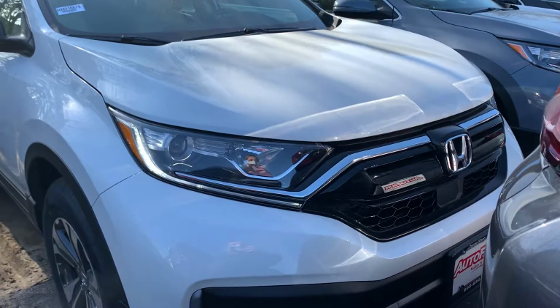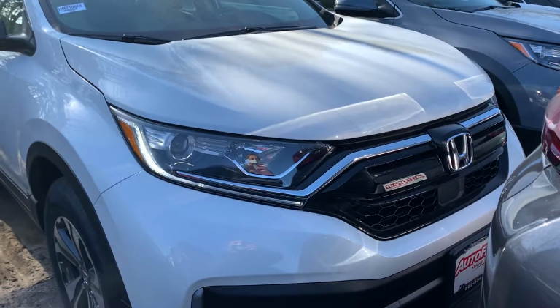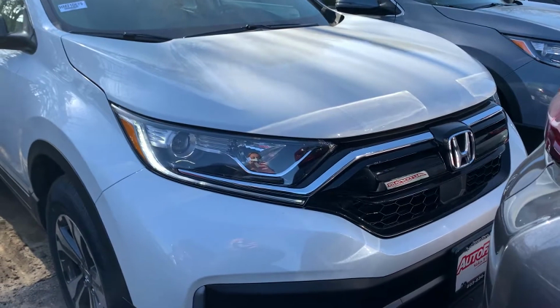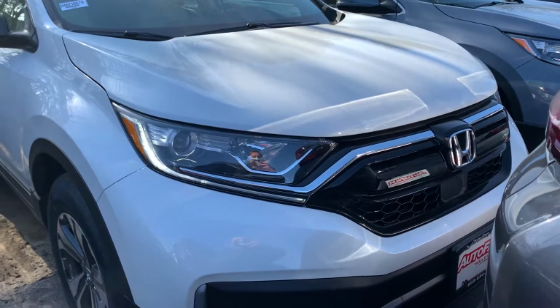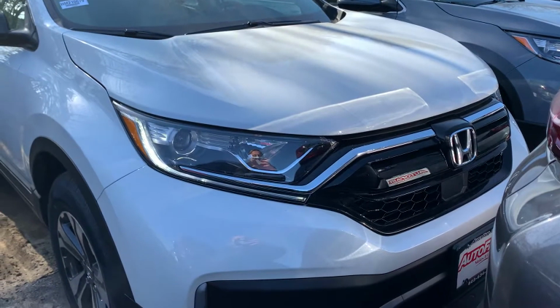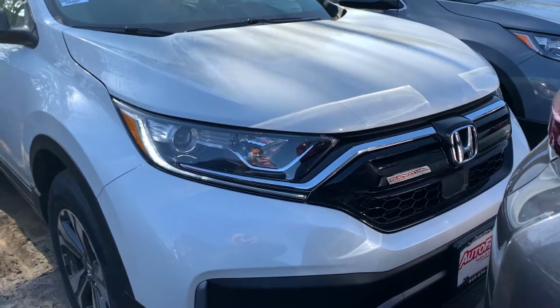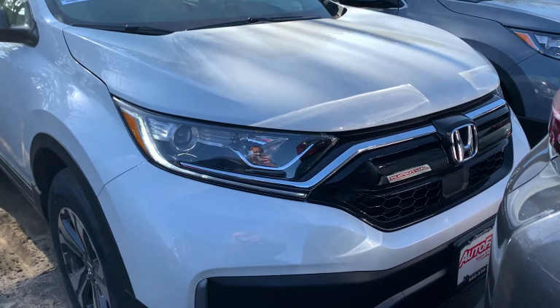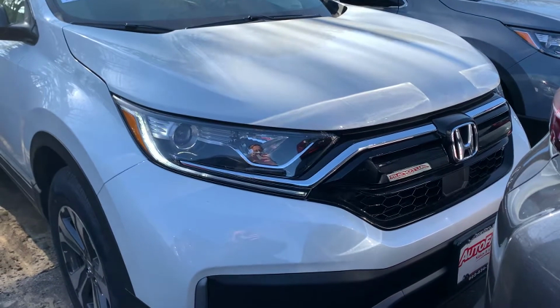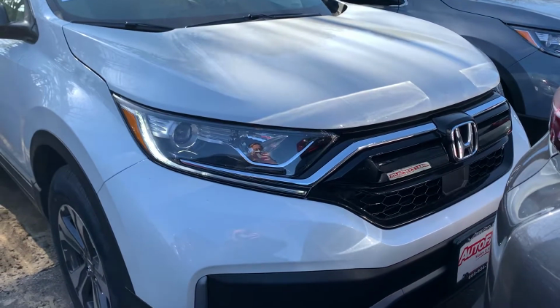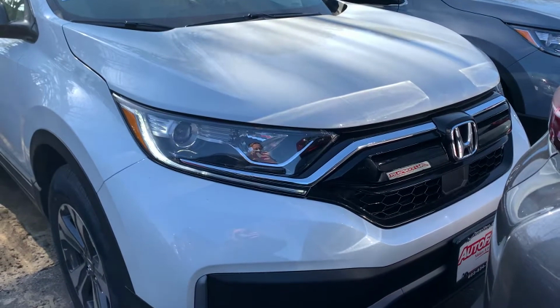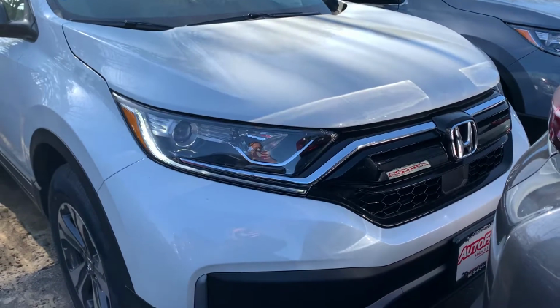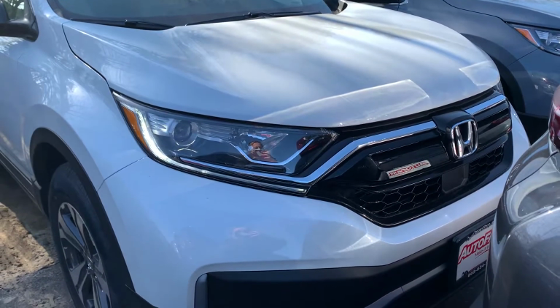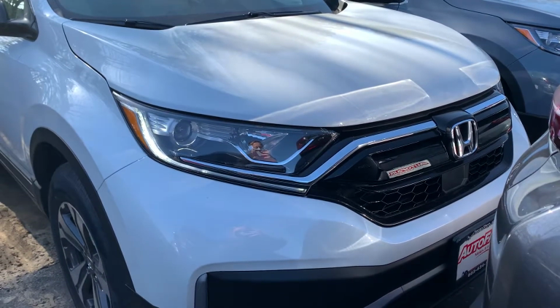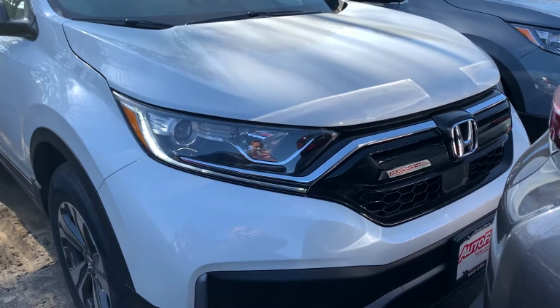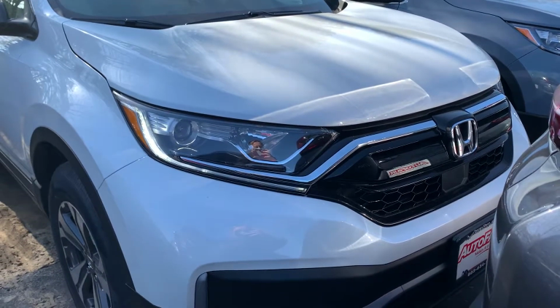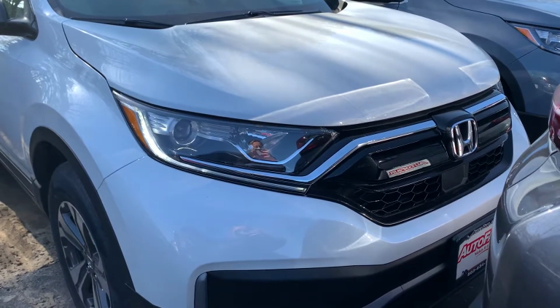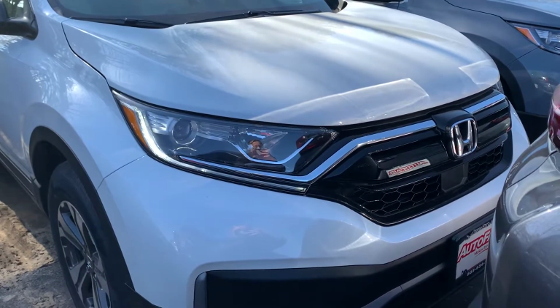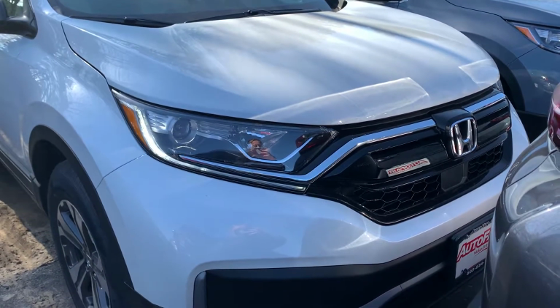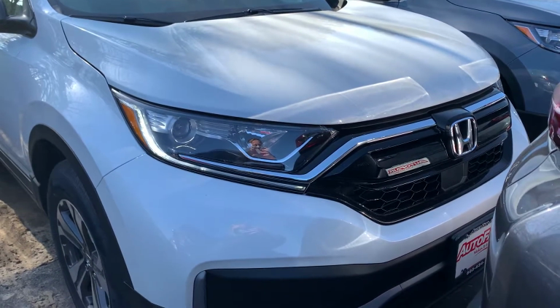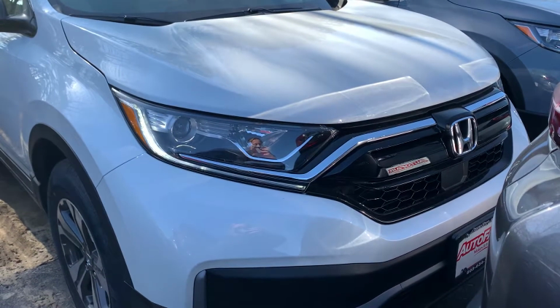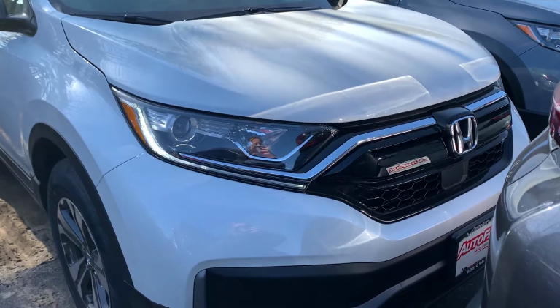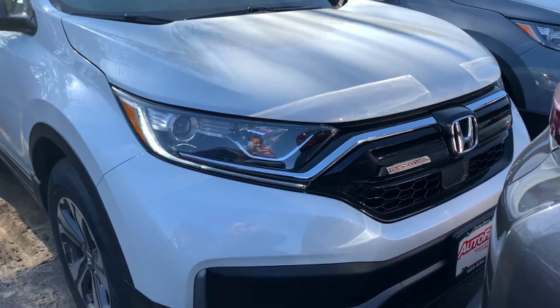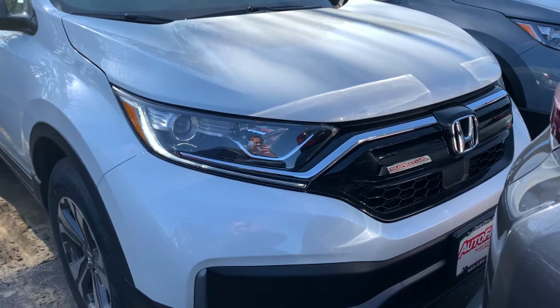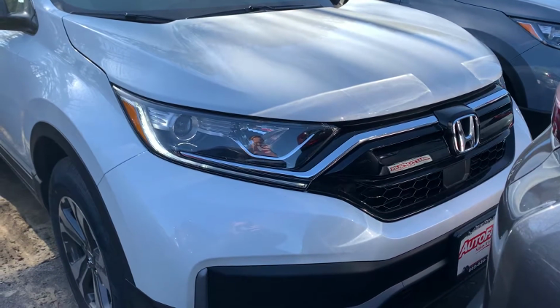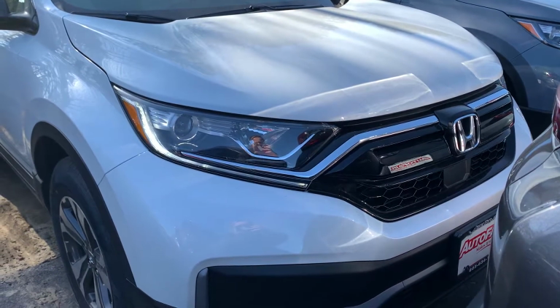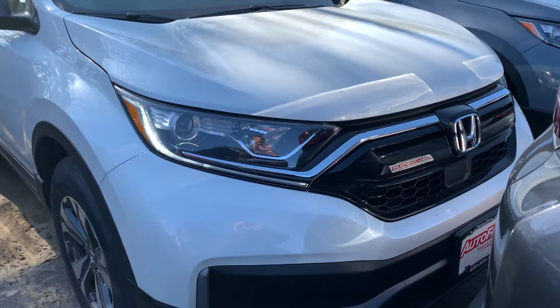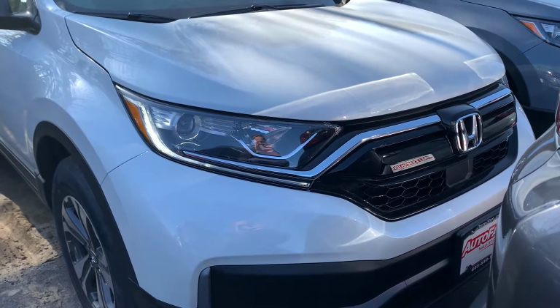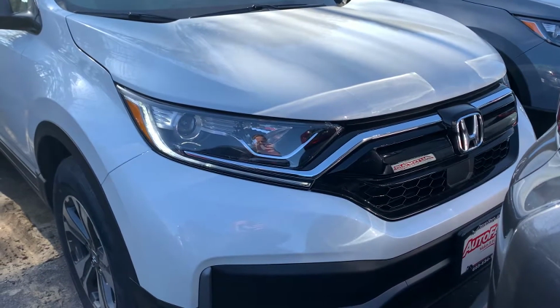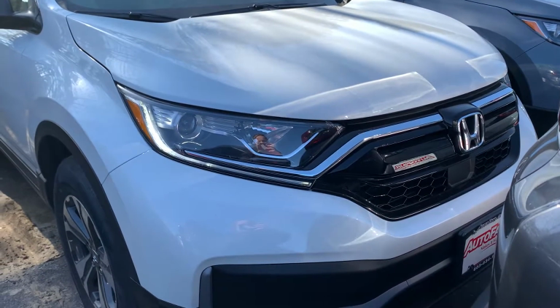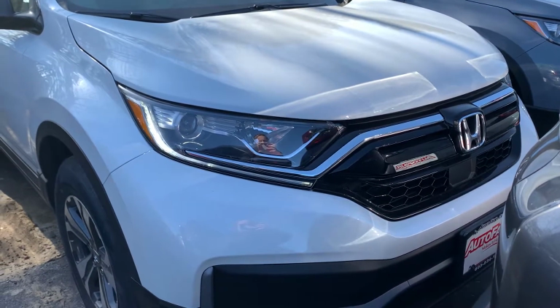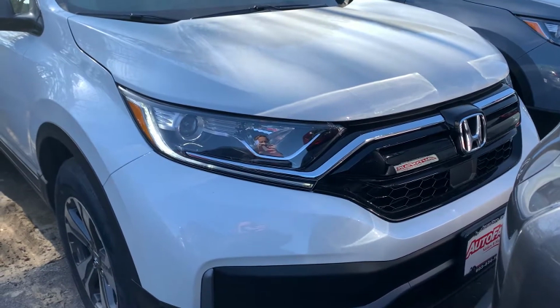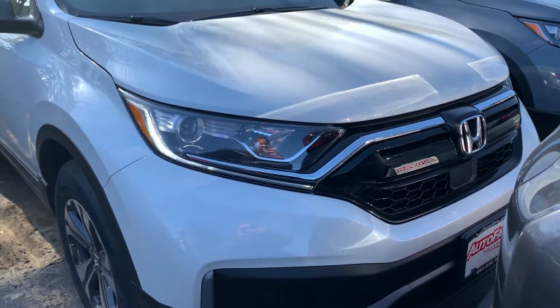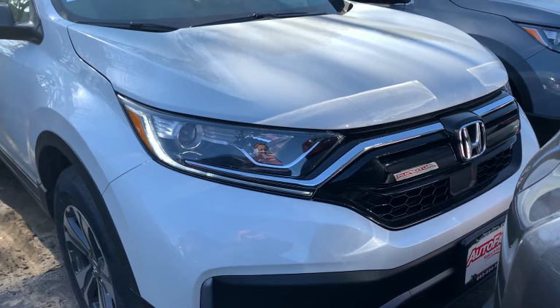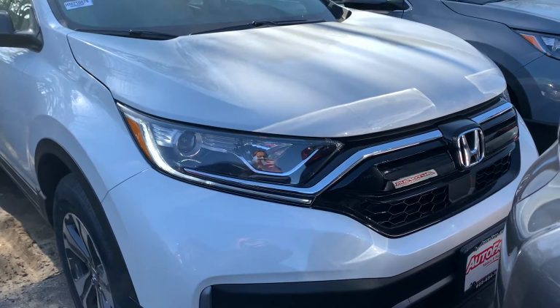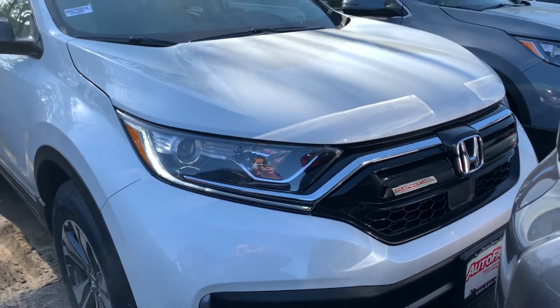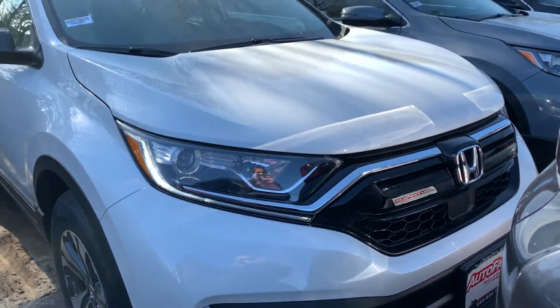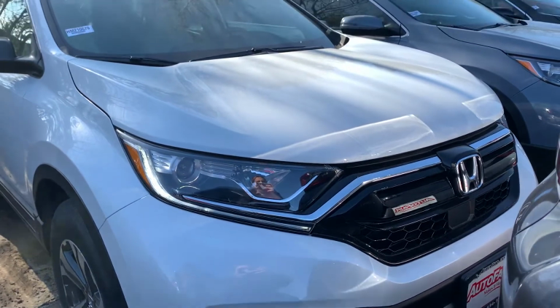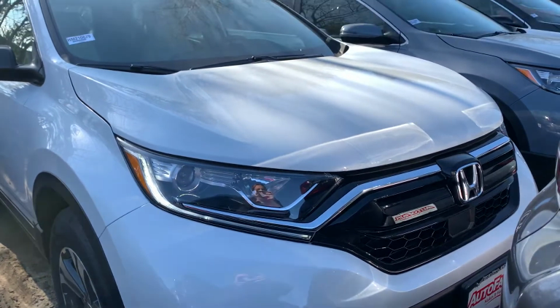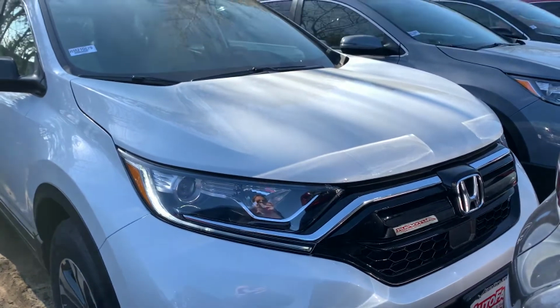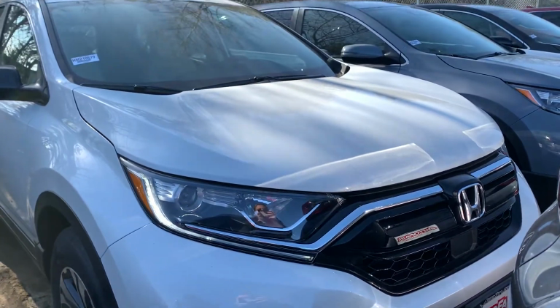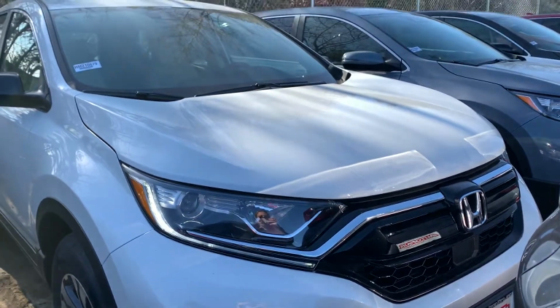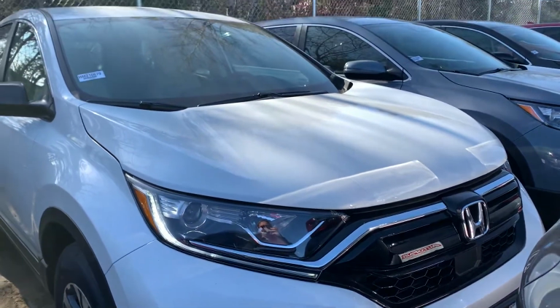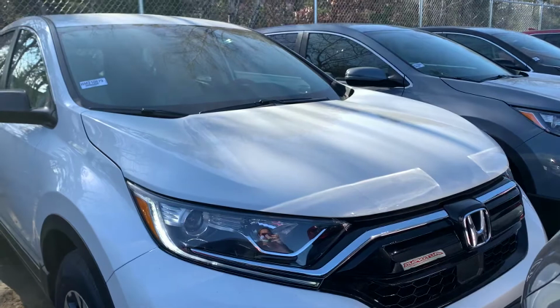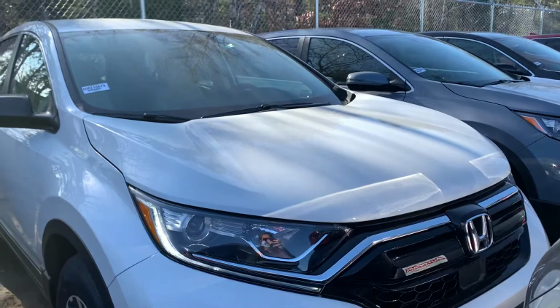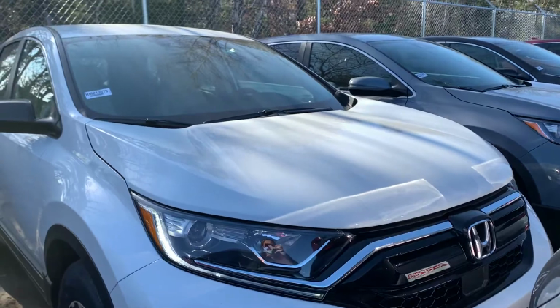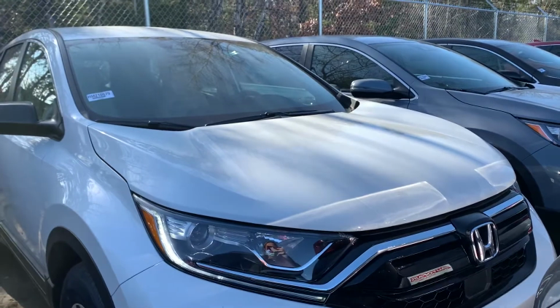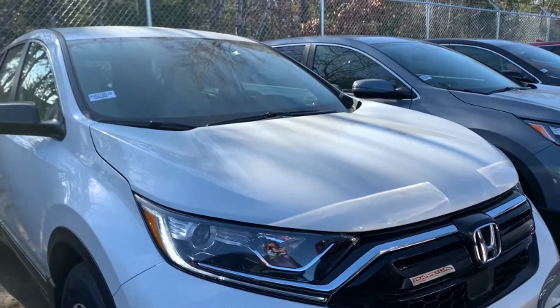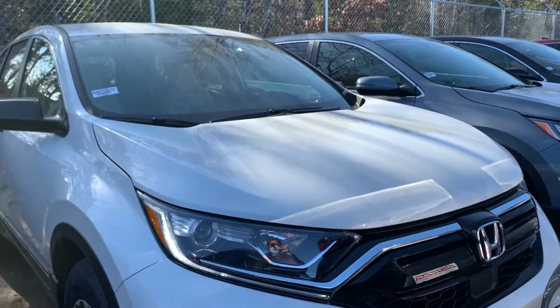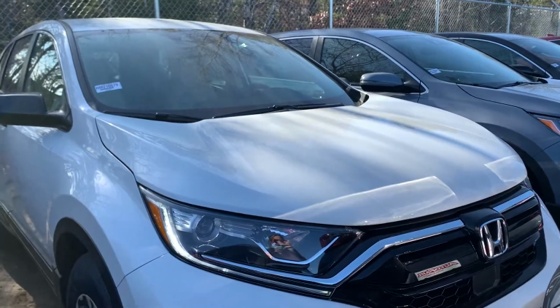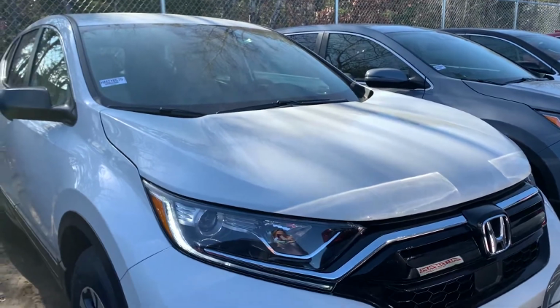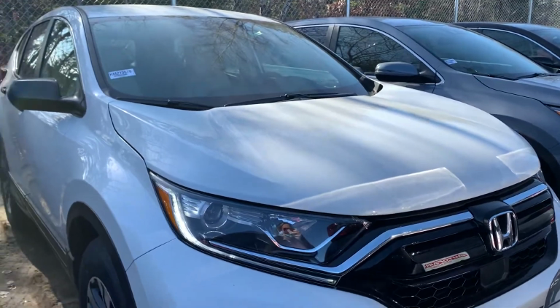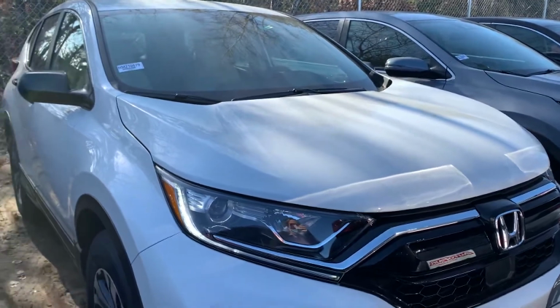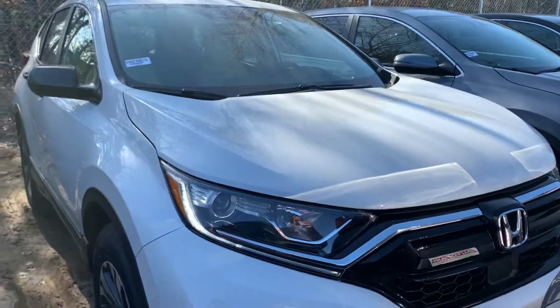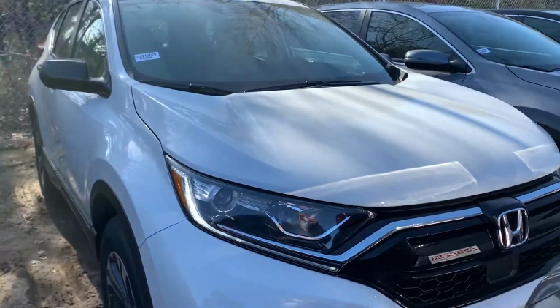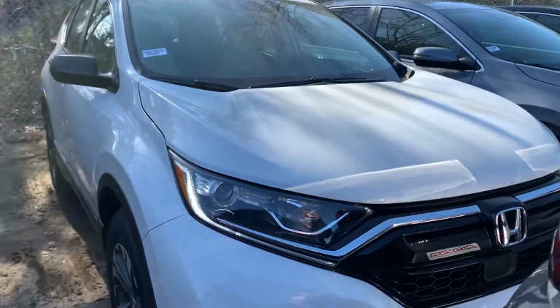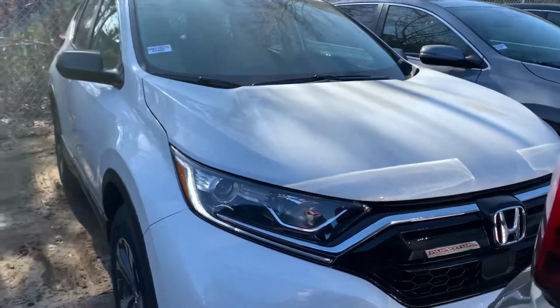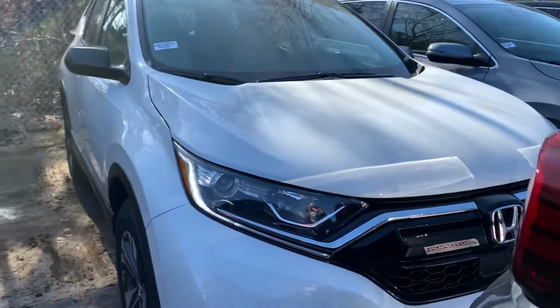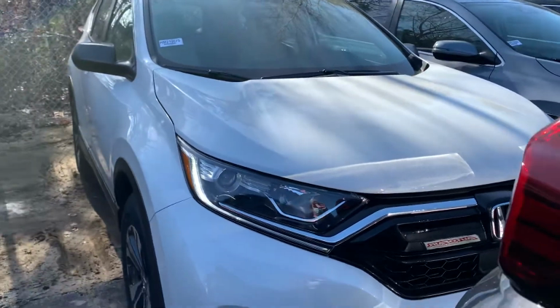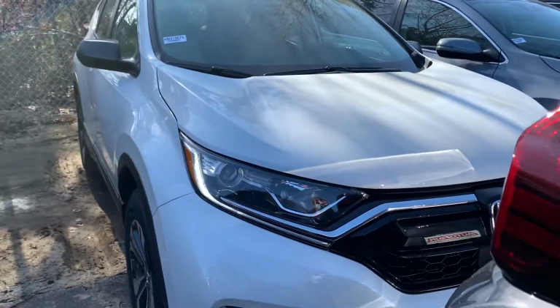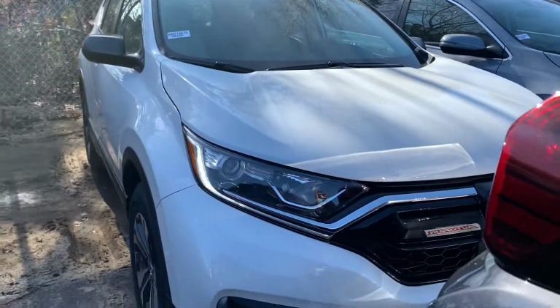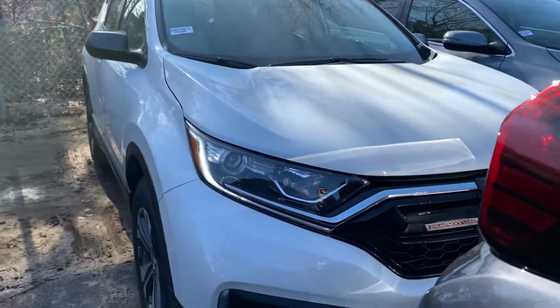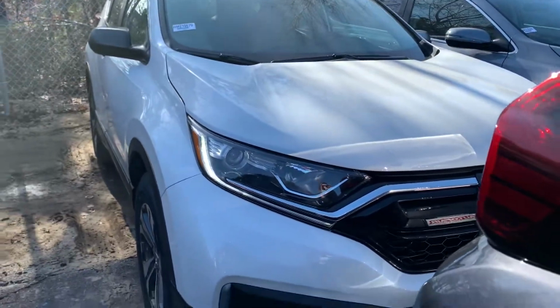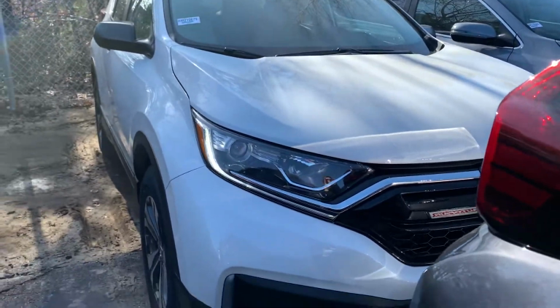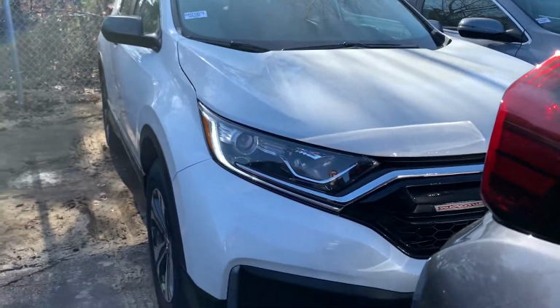Hi, good afternoon Marie, this is Nicole over at AutoFair Honda showing you your new 2021 Honda CR-V.